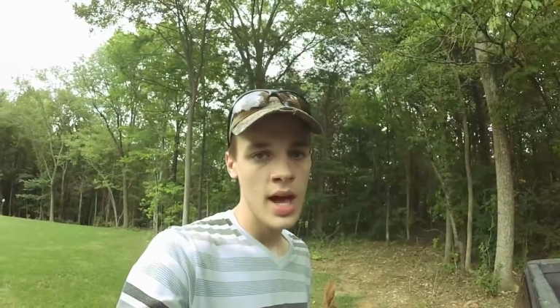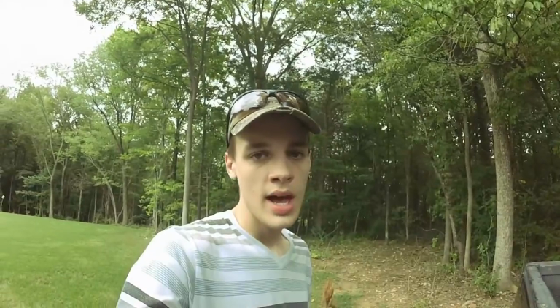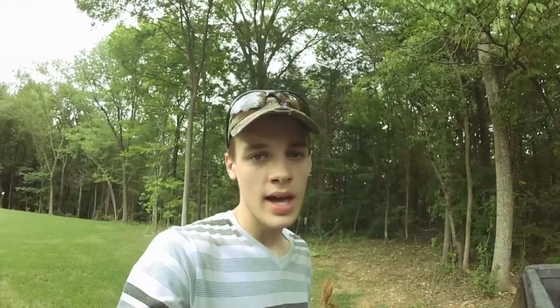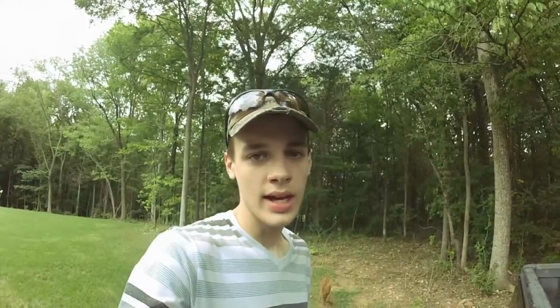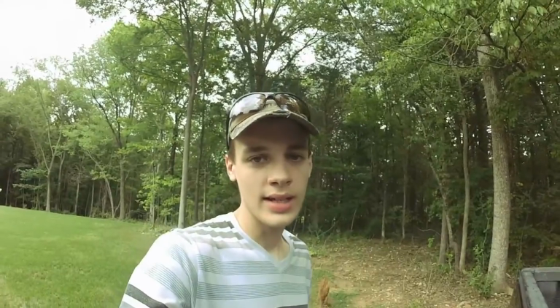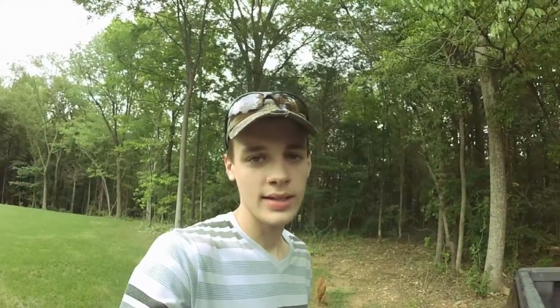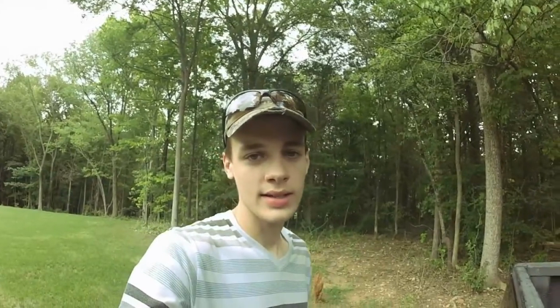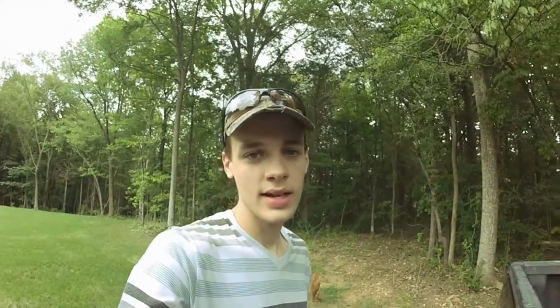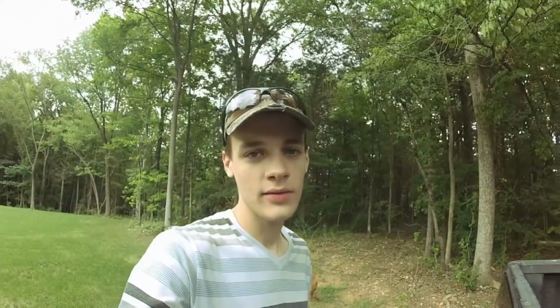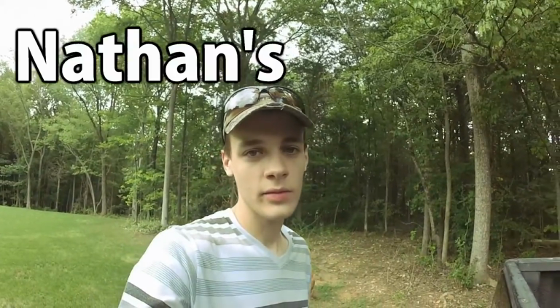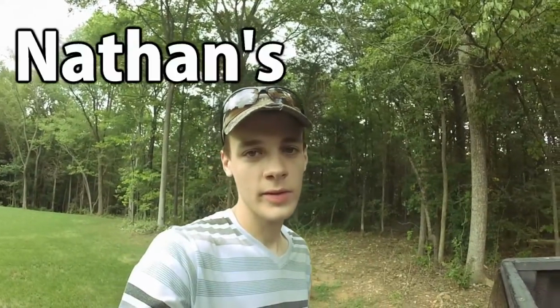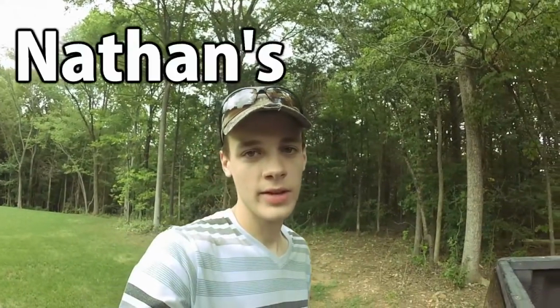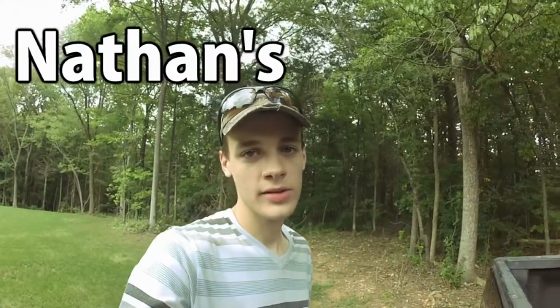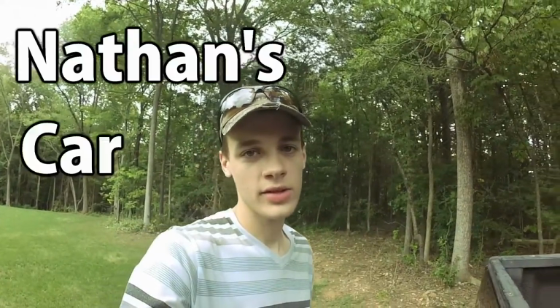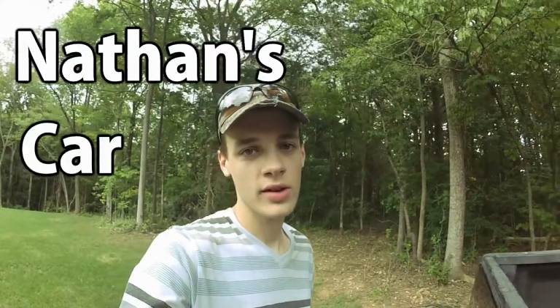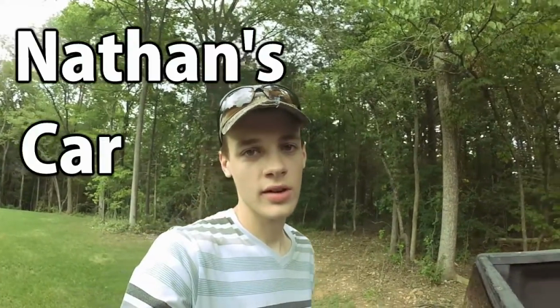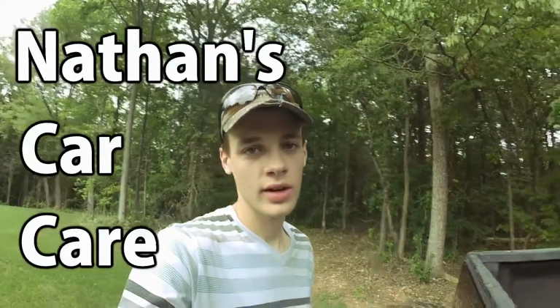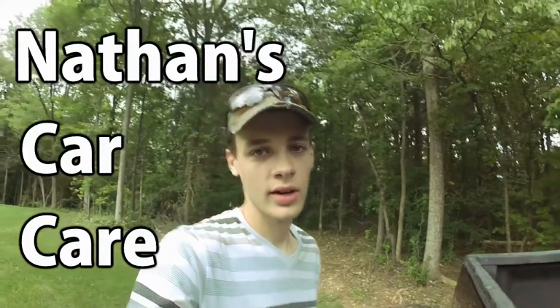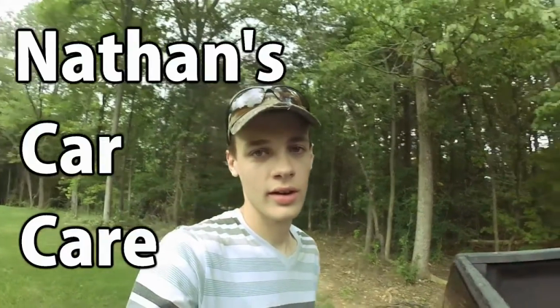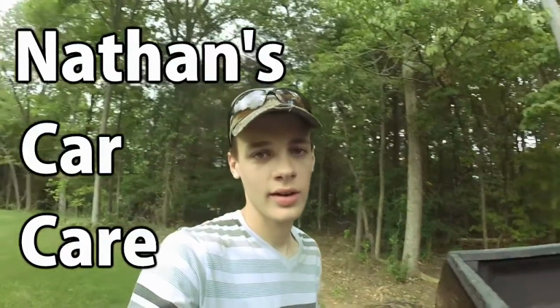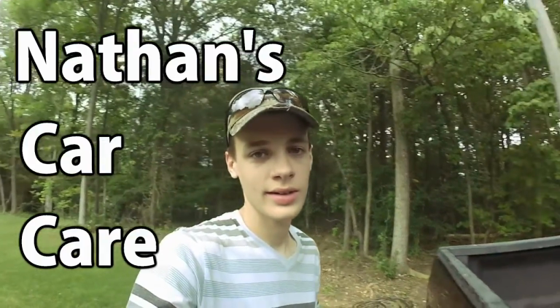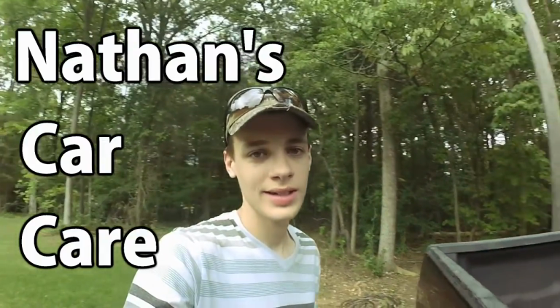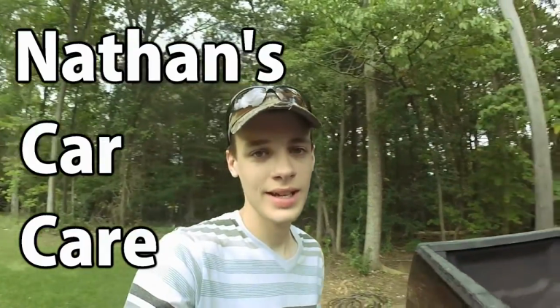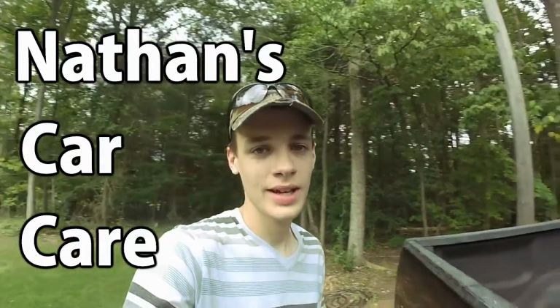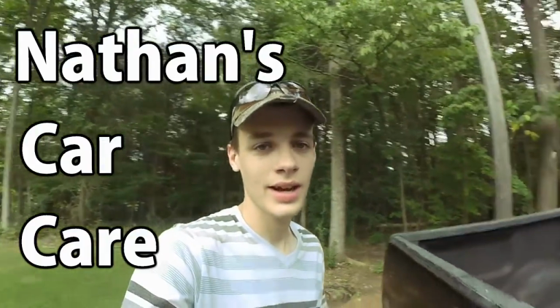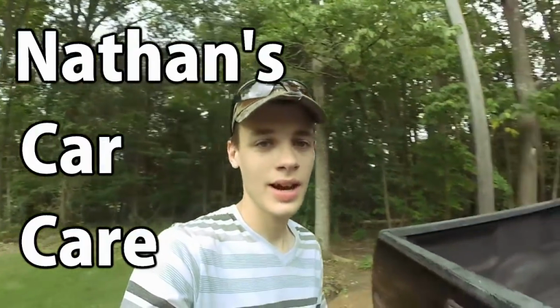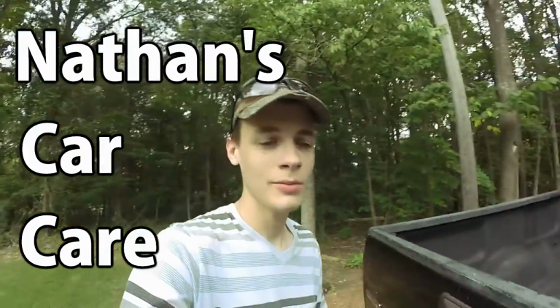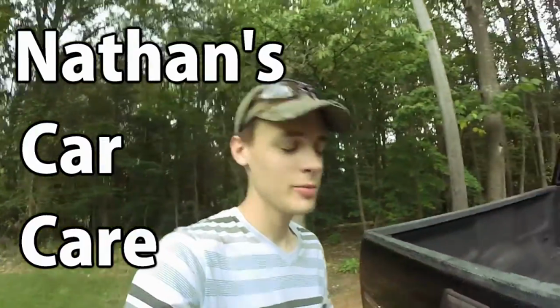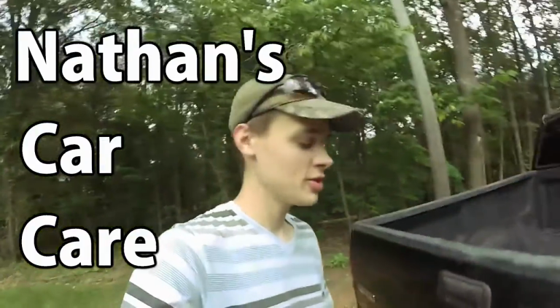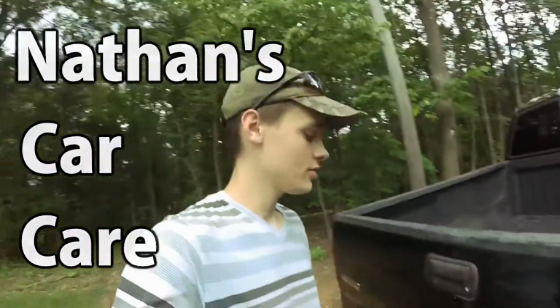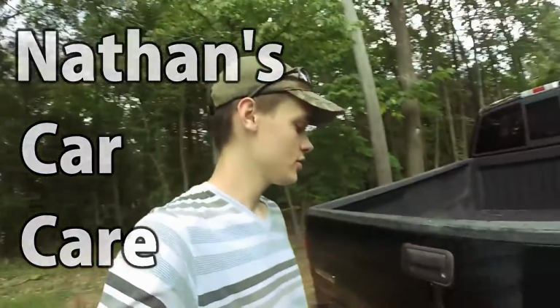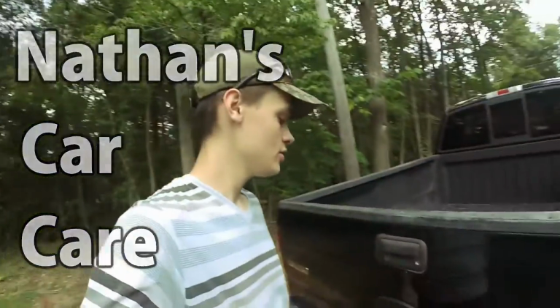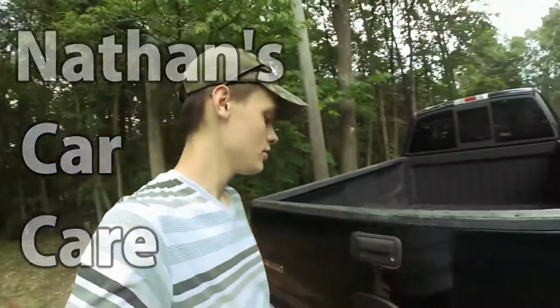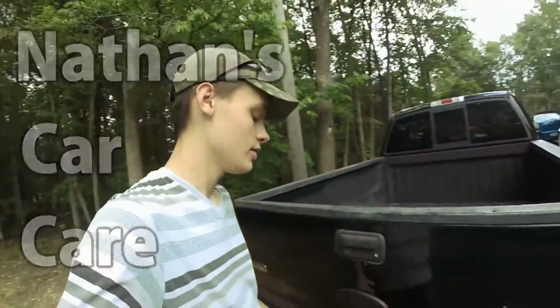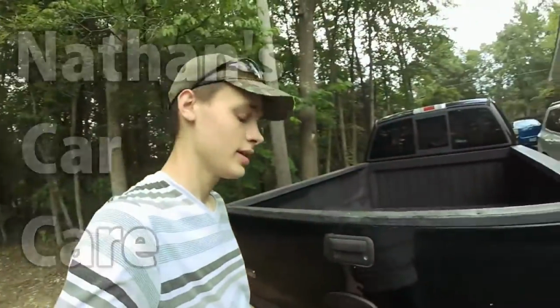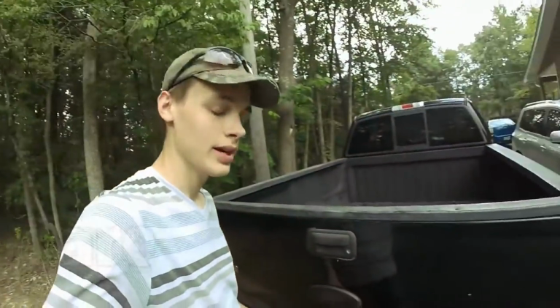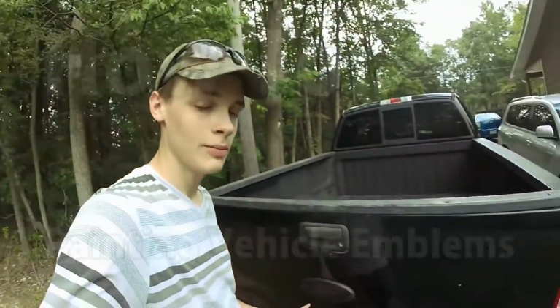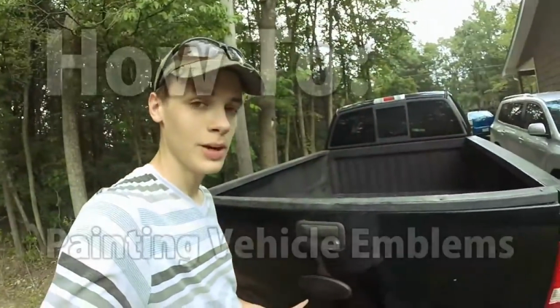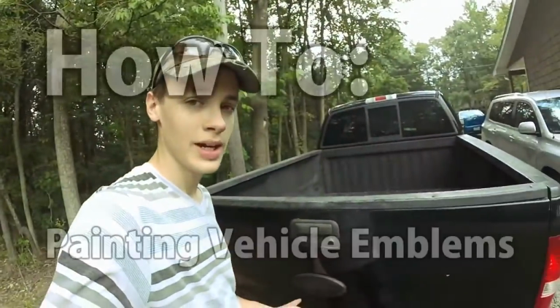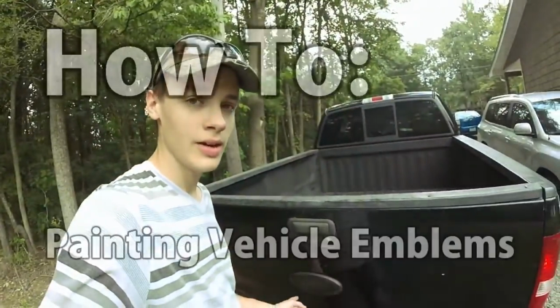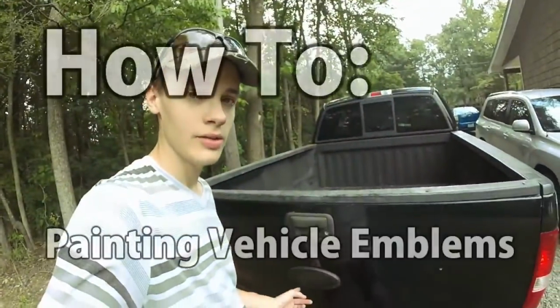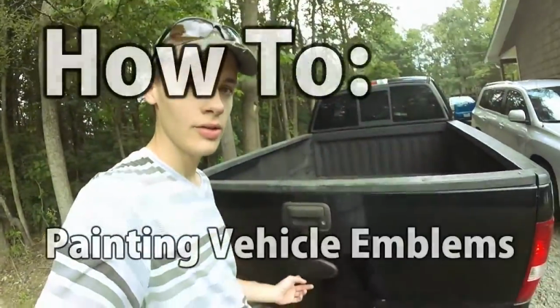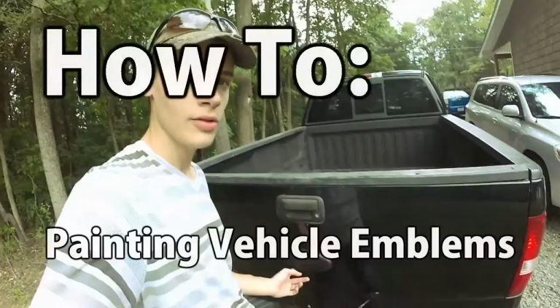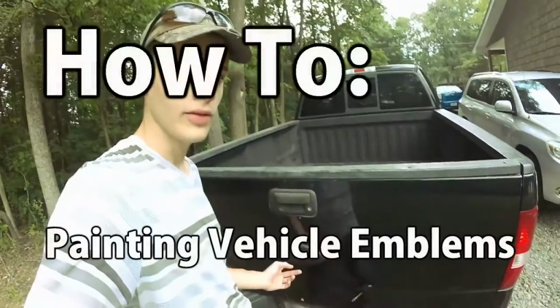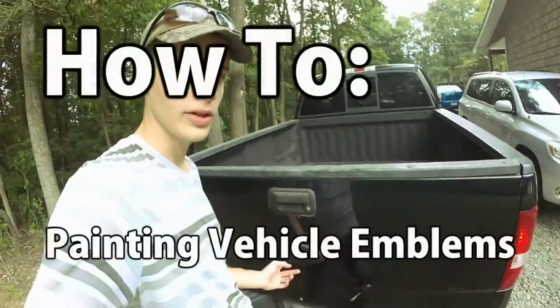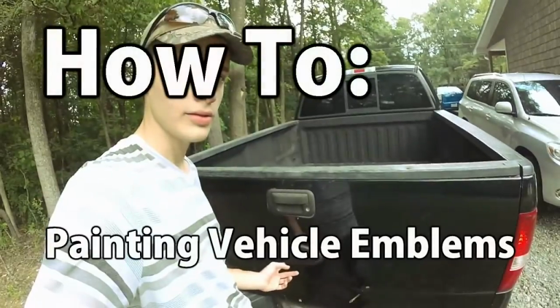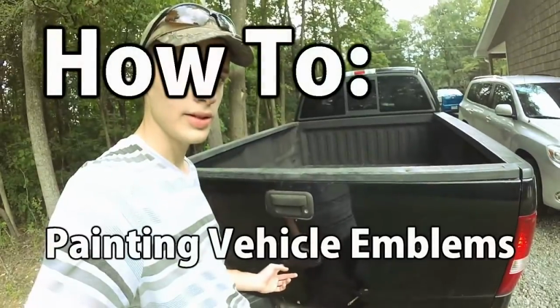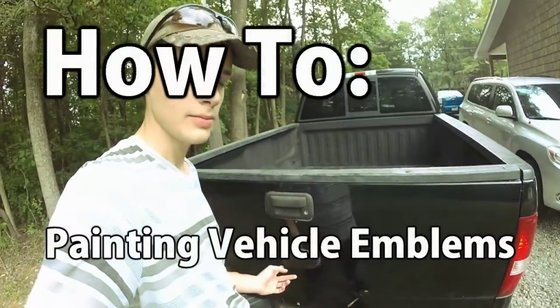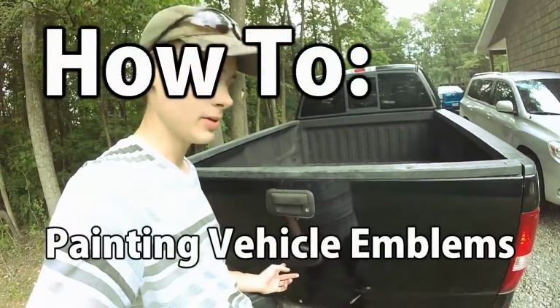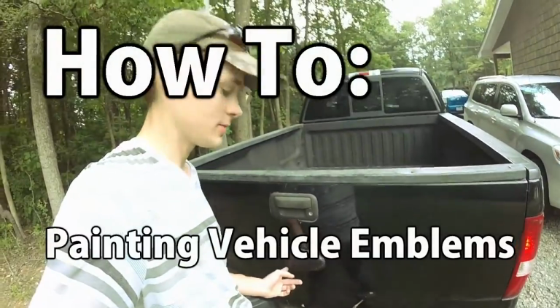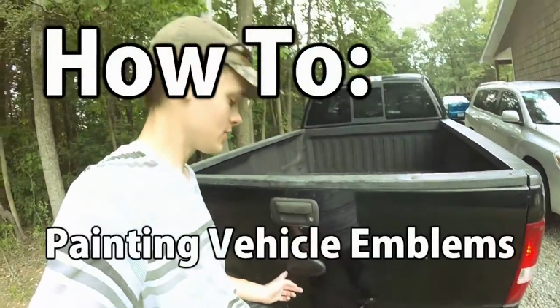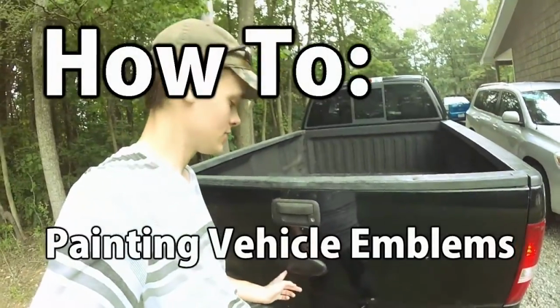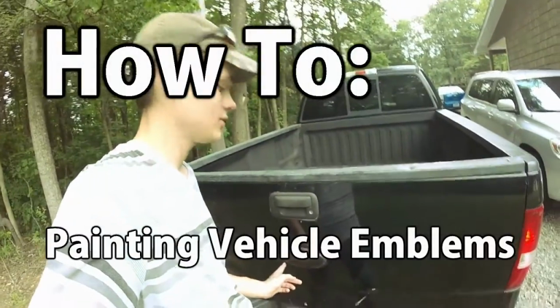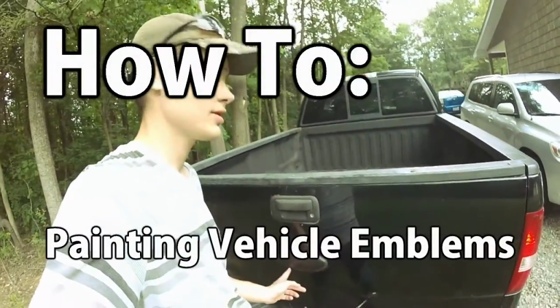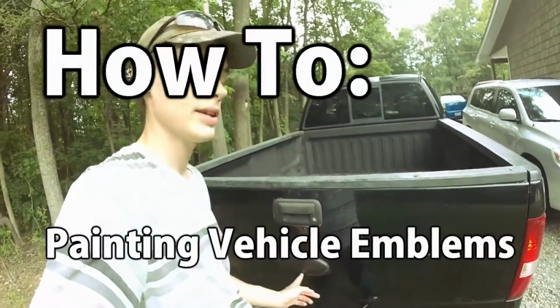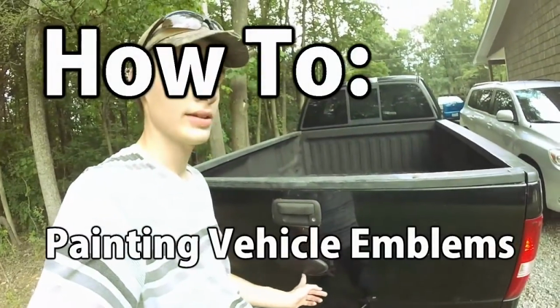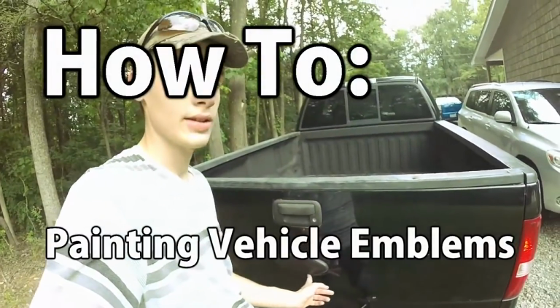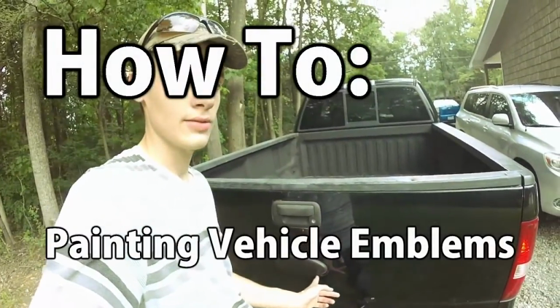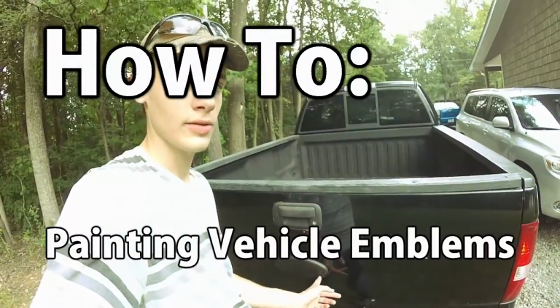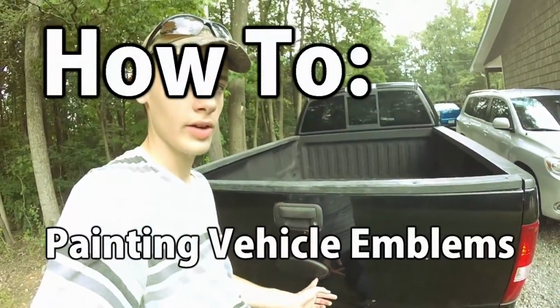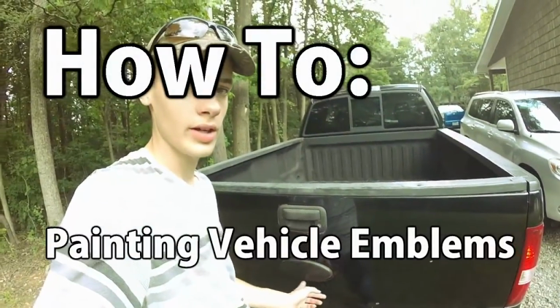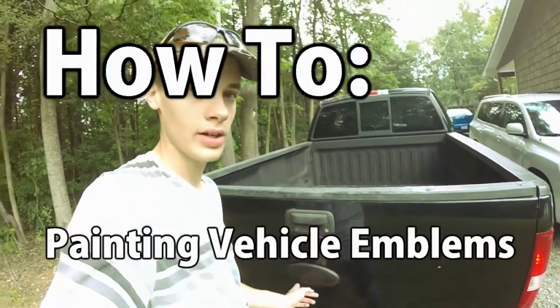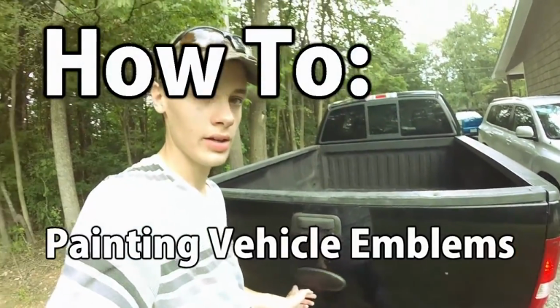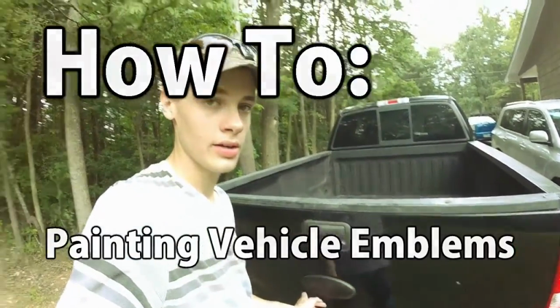Hey guys, it's Nathan from Nathan's Car Care. Today I'm going to be showing you how to black out your vehicle's emblems, just like this one right here.